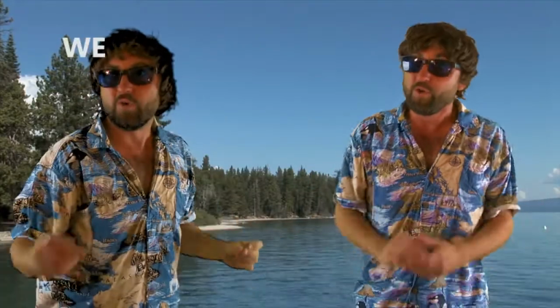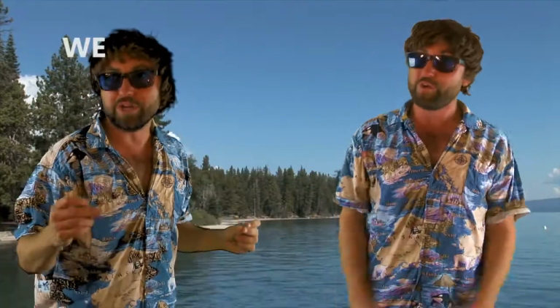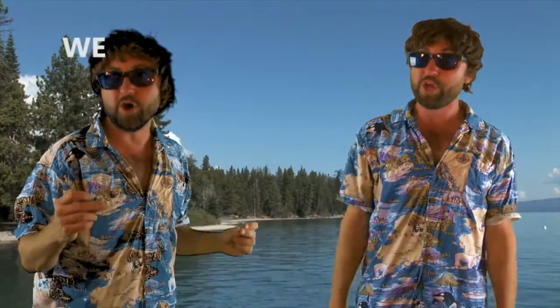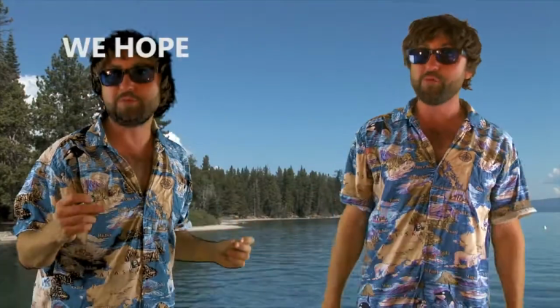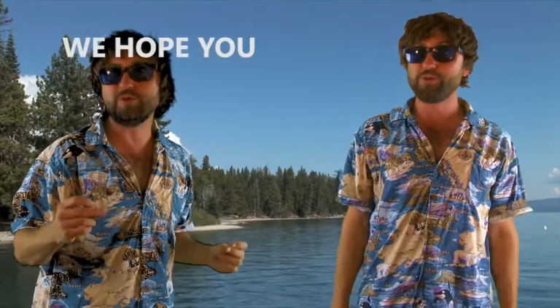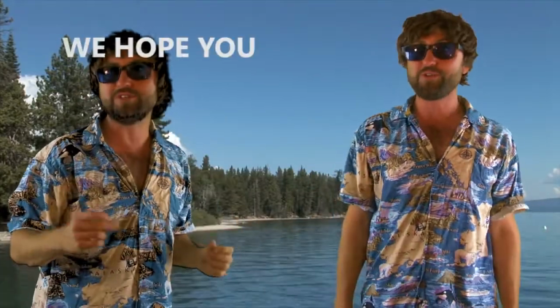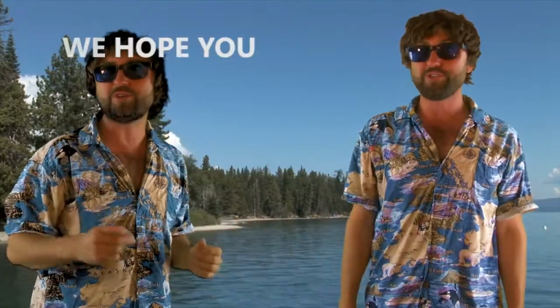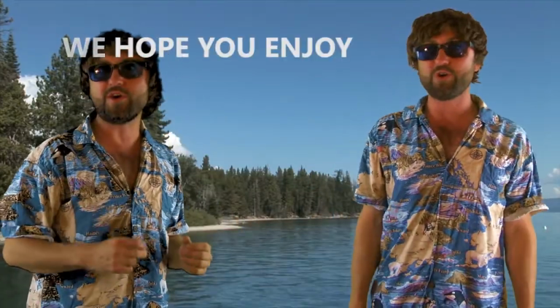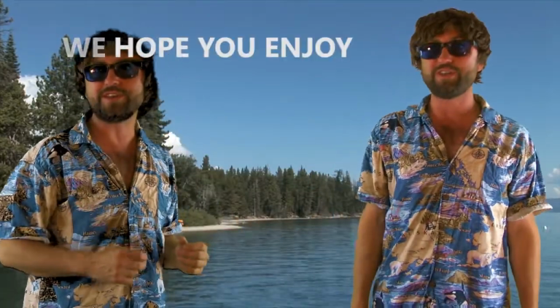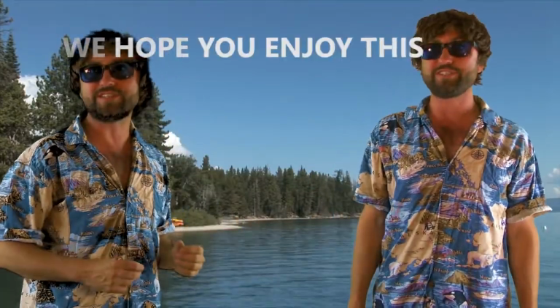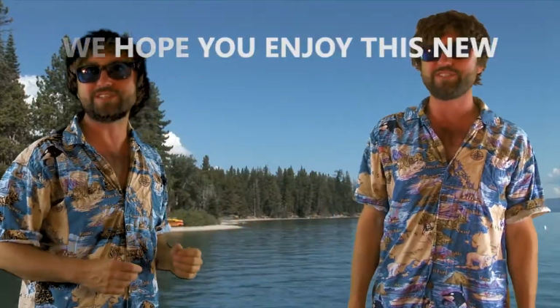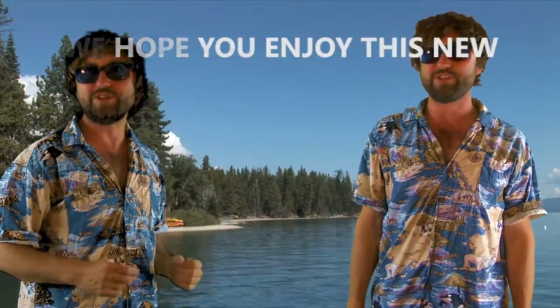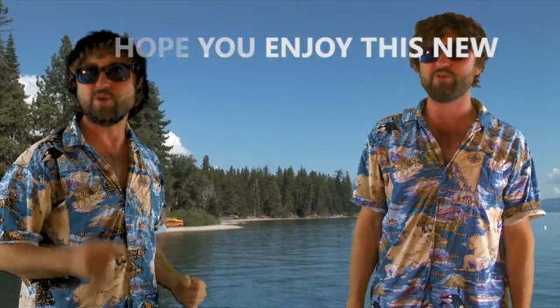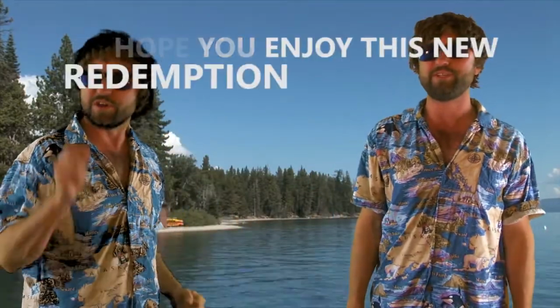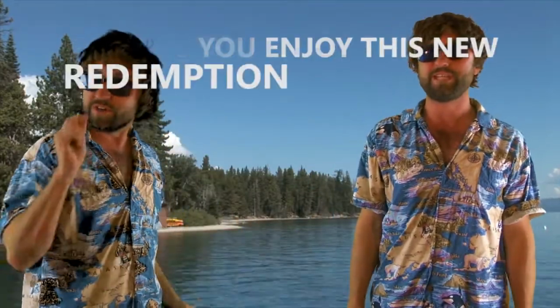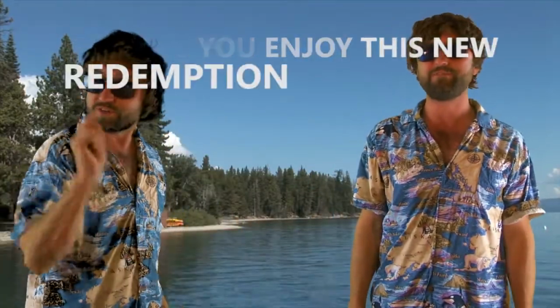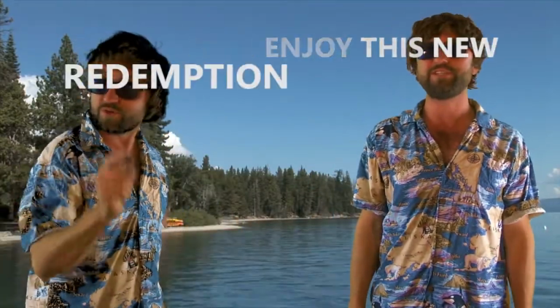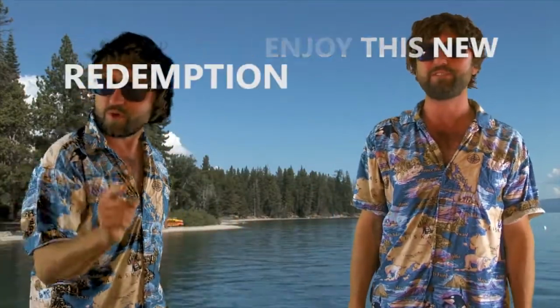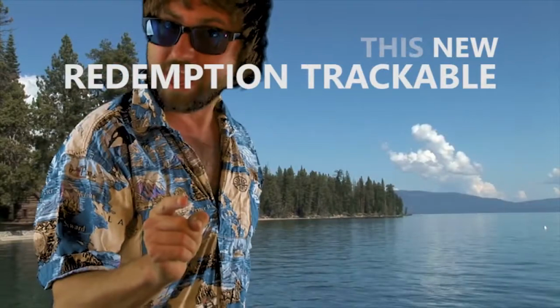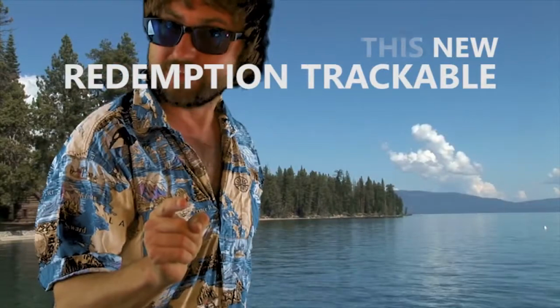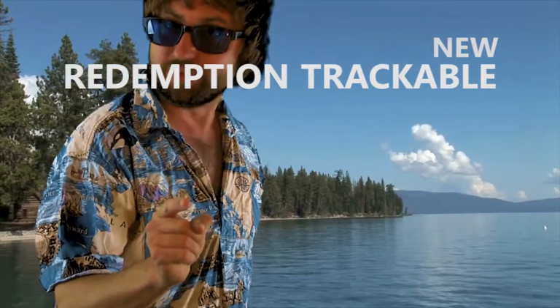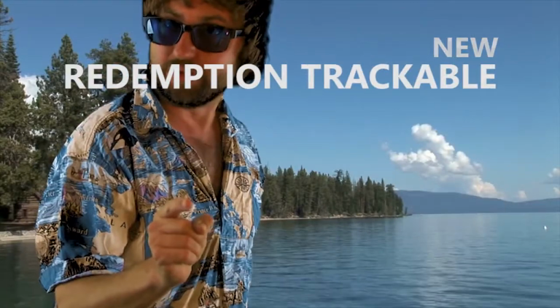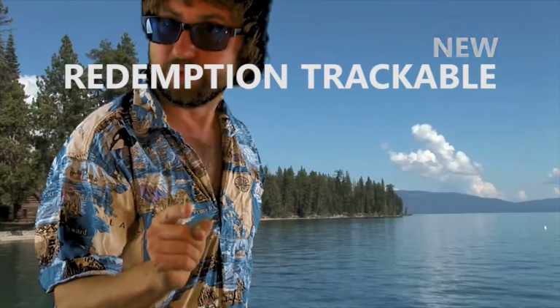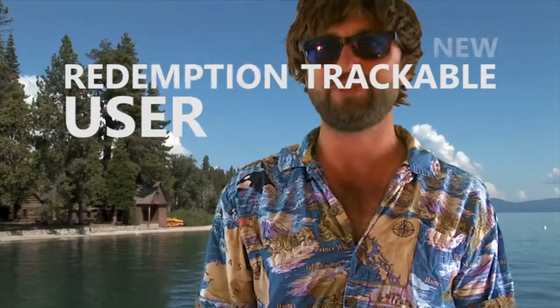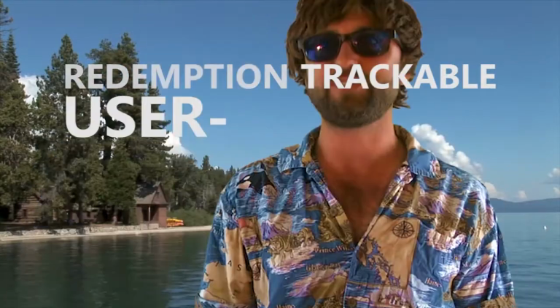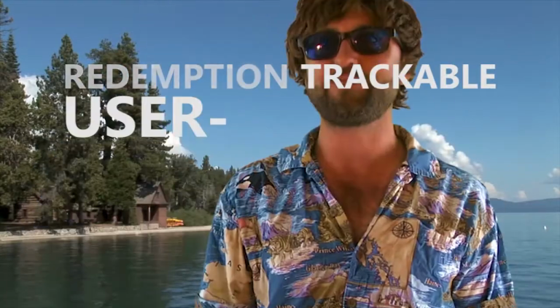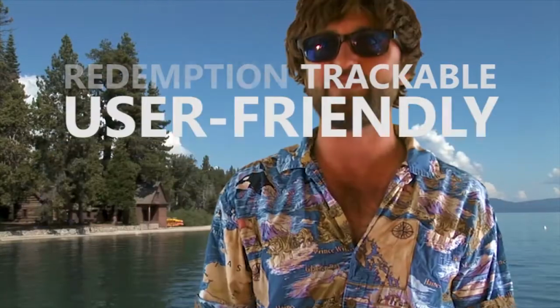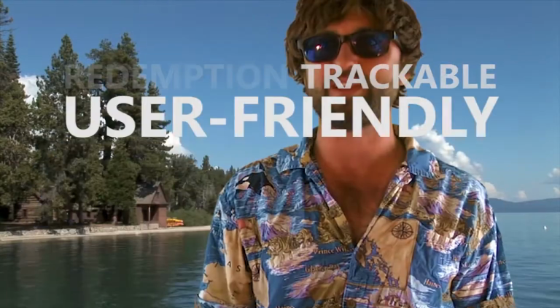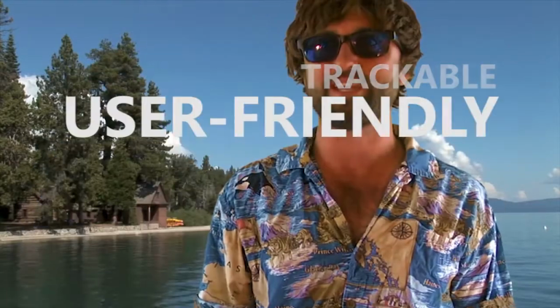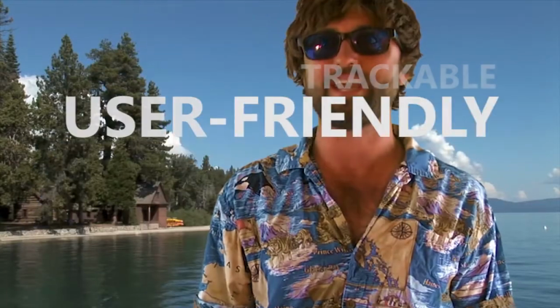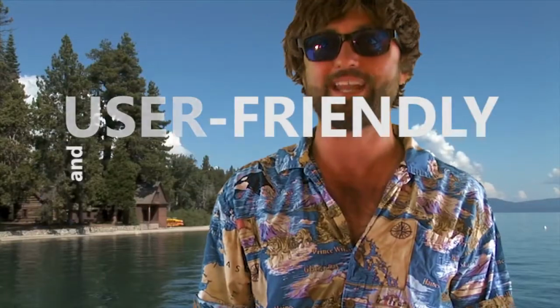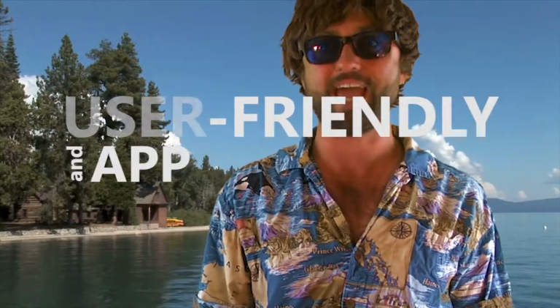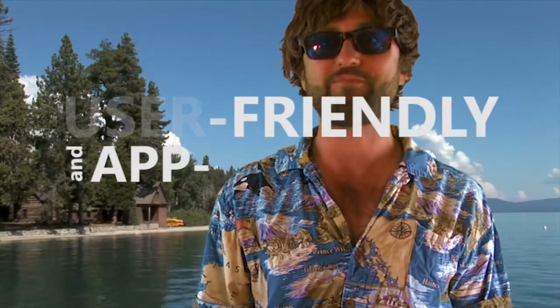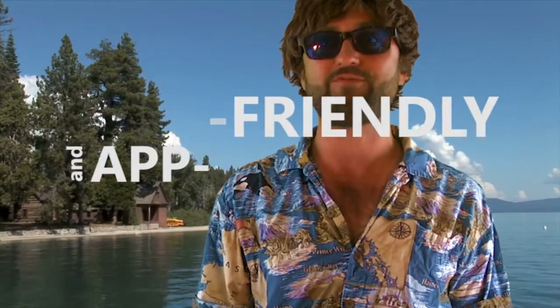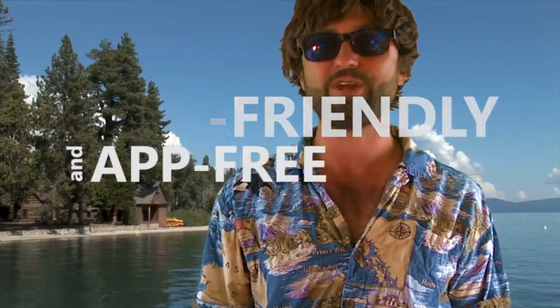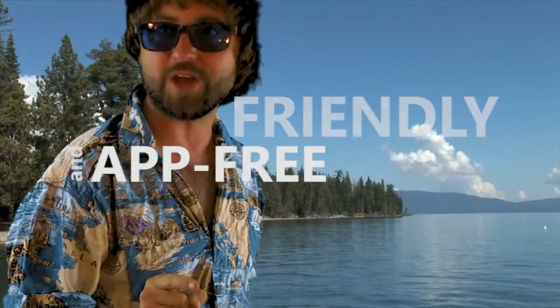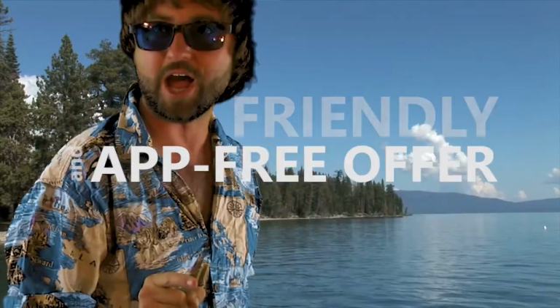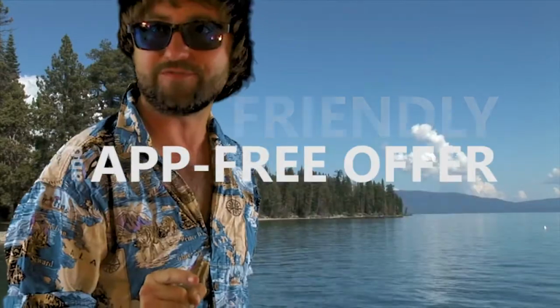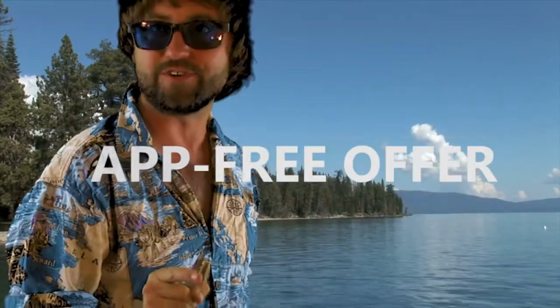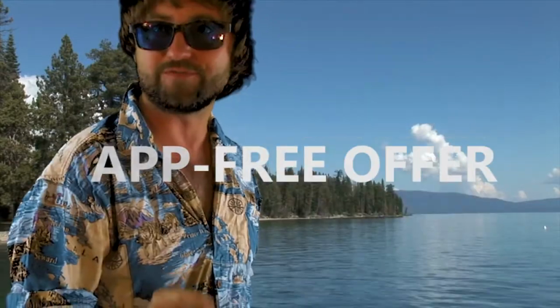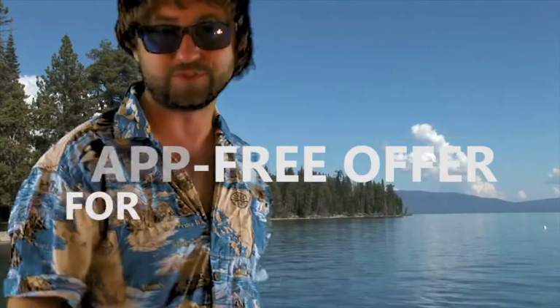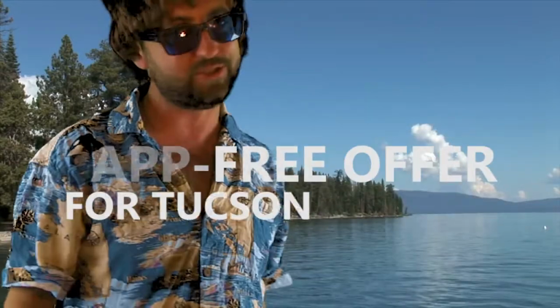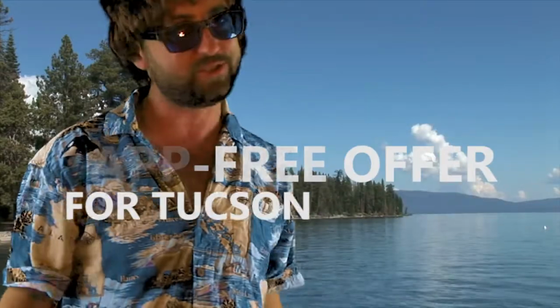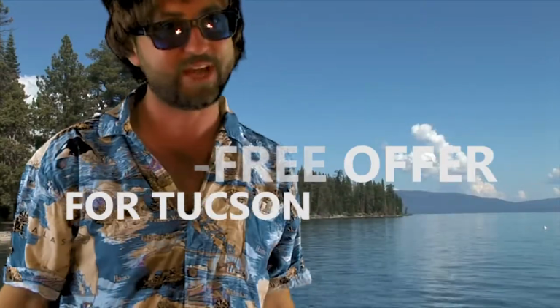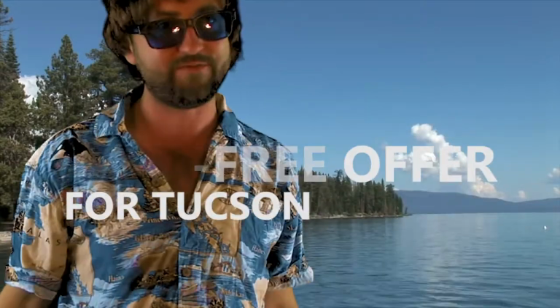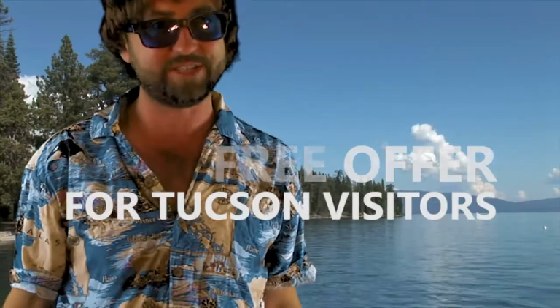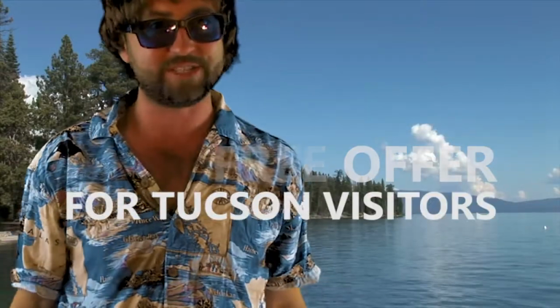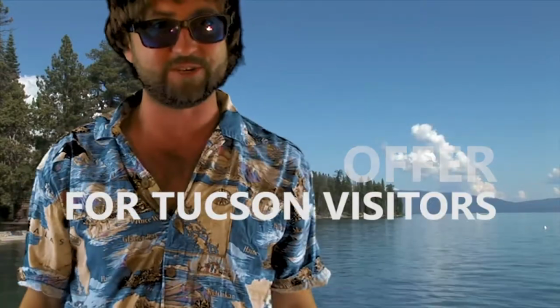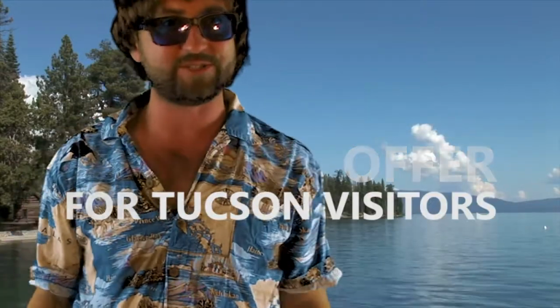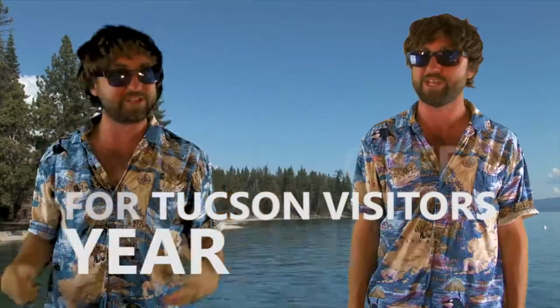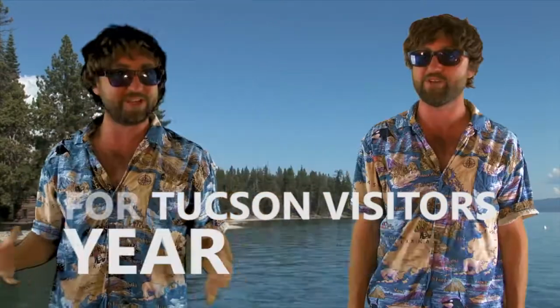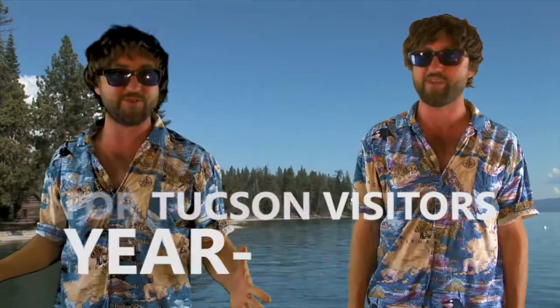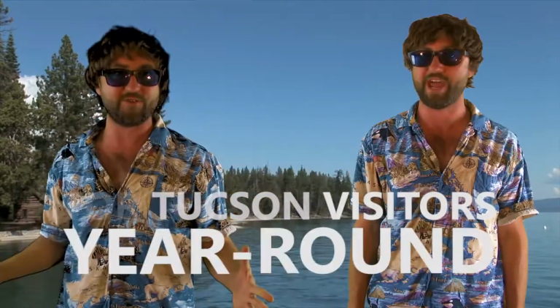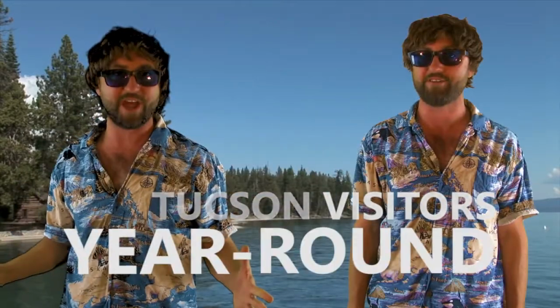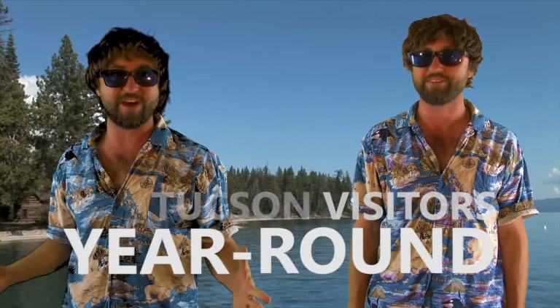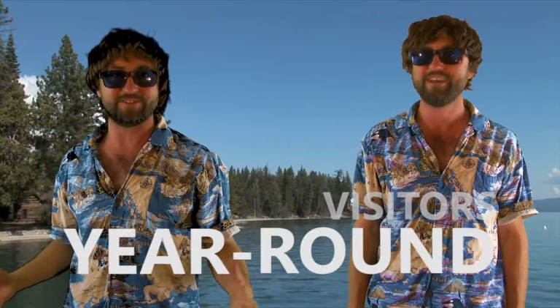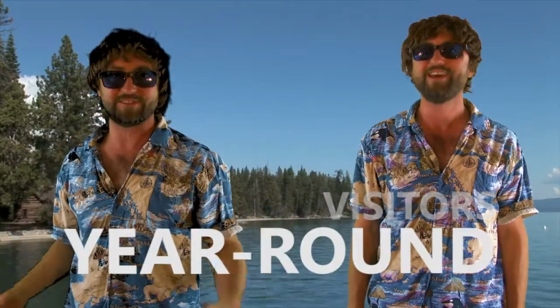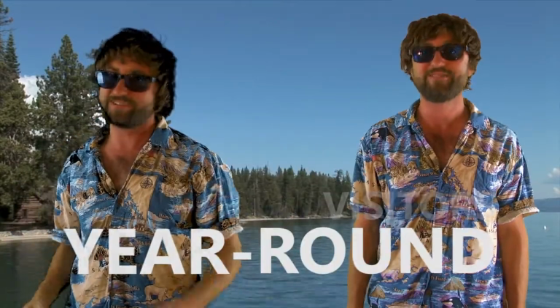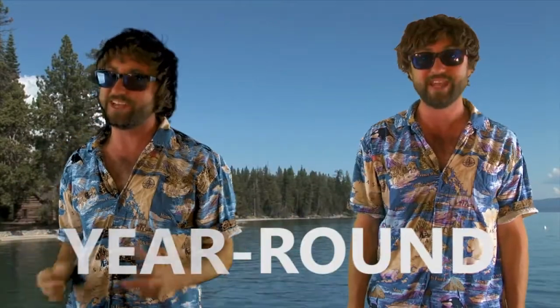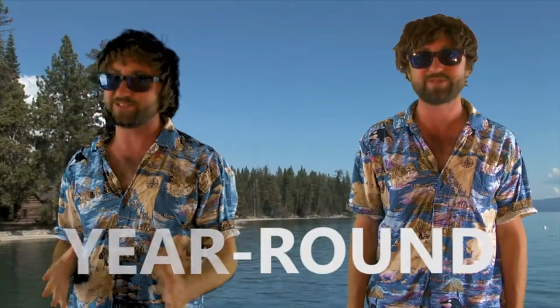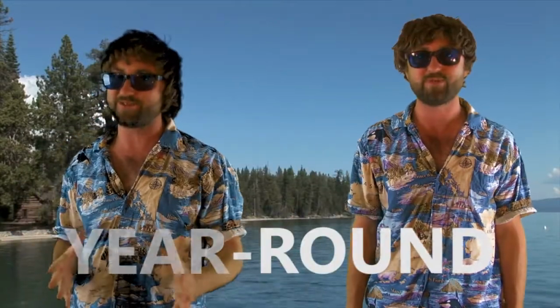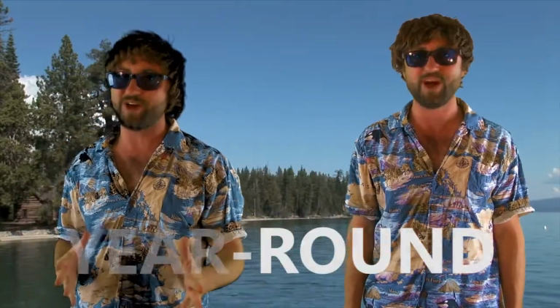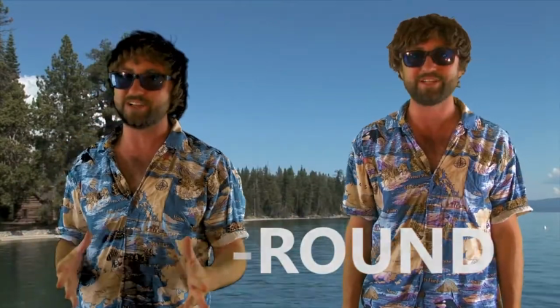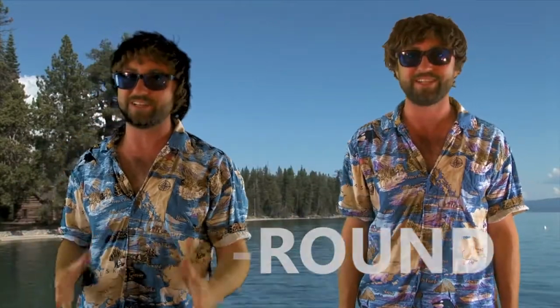We hope you enjoyed this new redemption, user-friendly and app-free offer for Tucson visitors year-round. Thanks for watching.